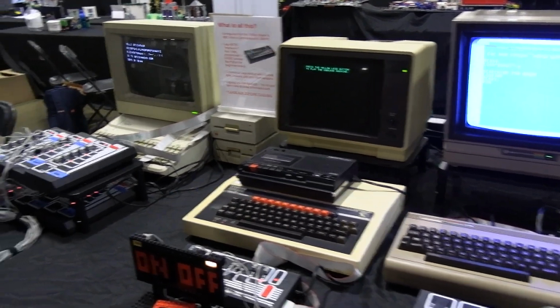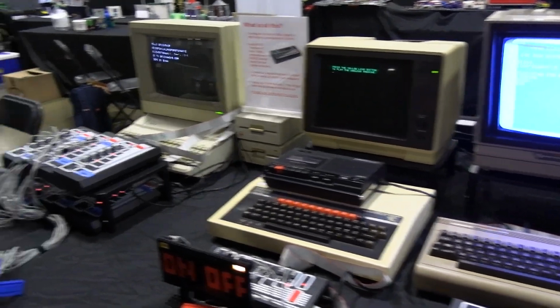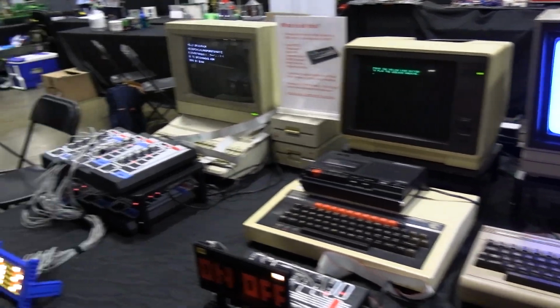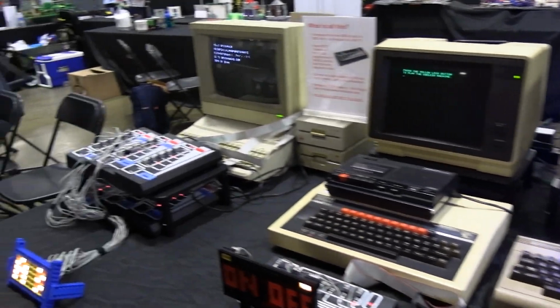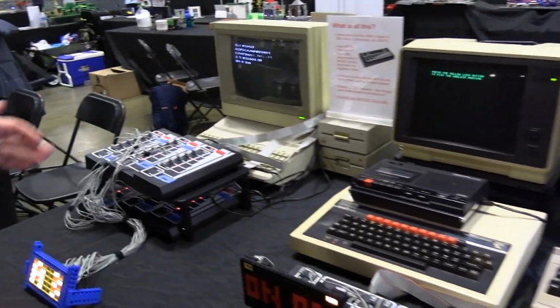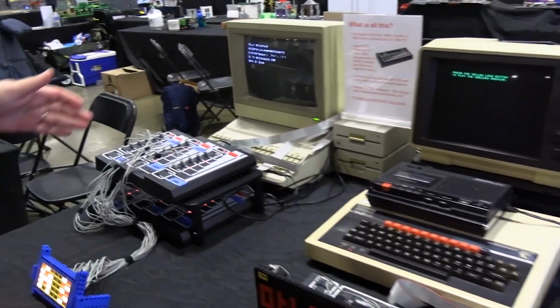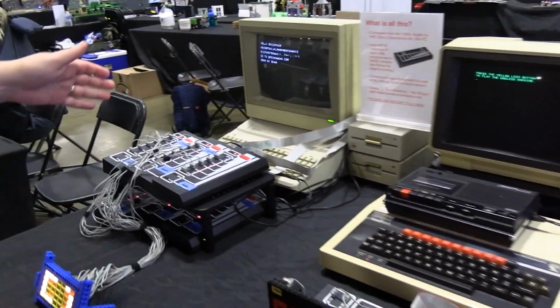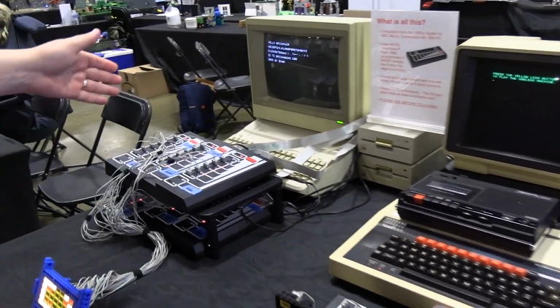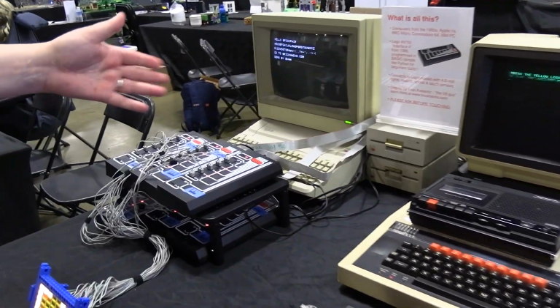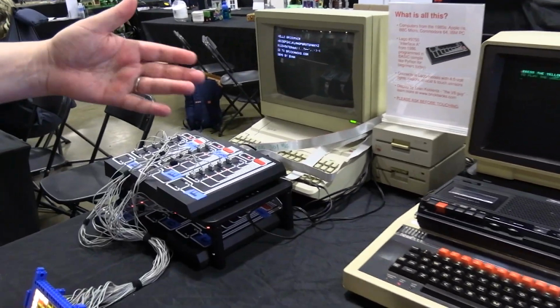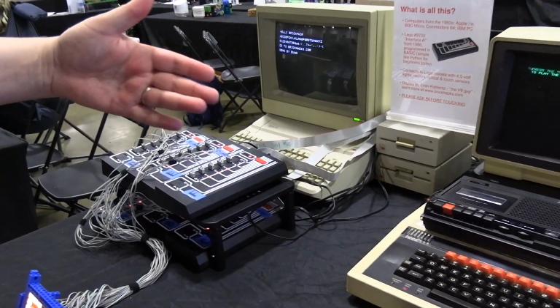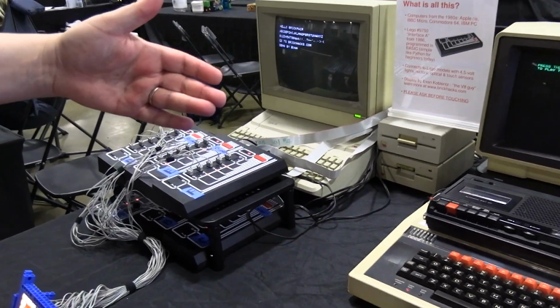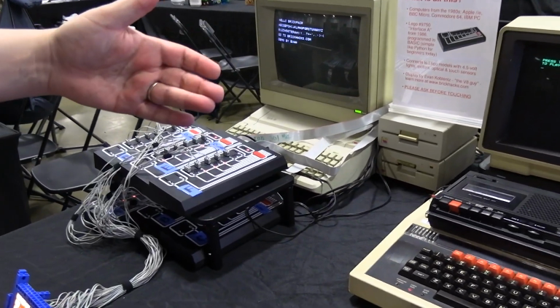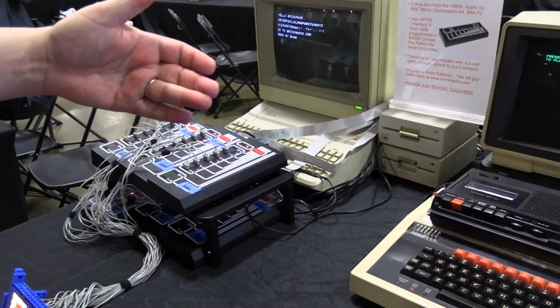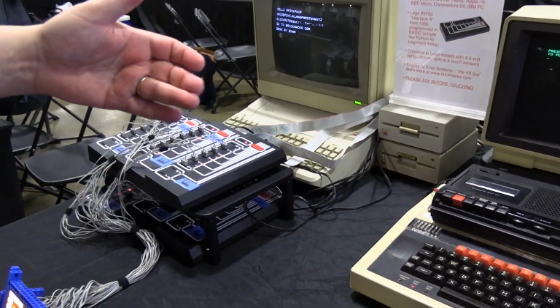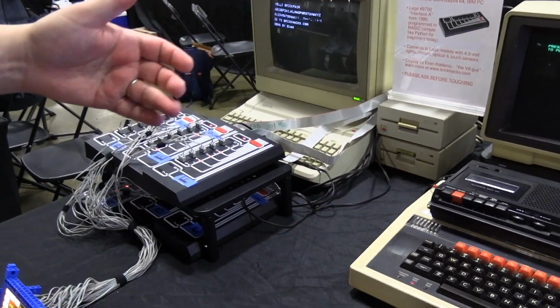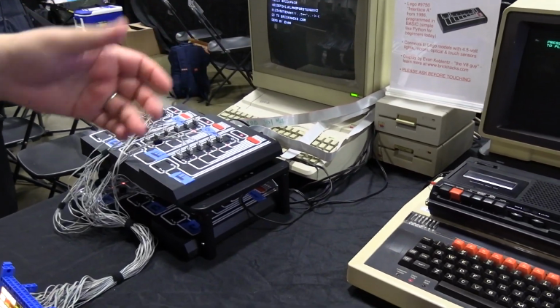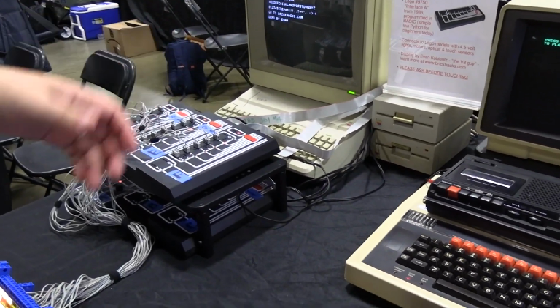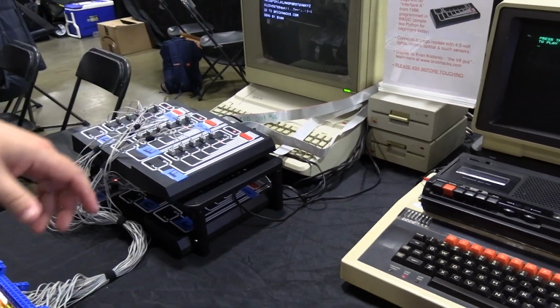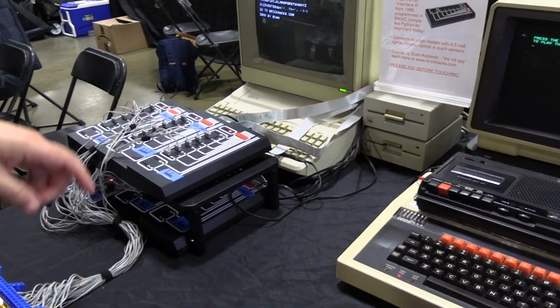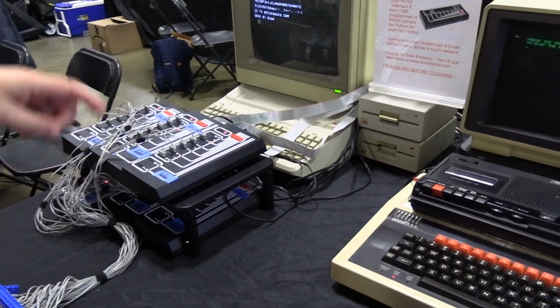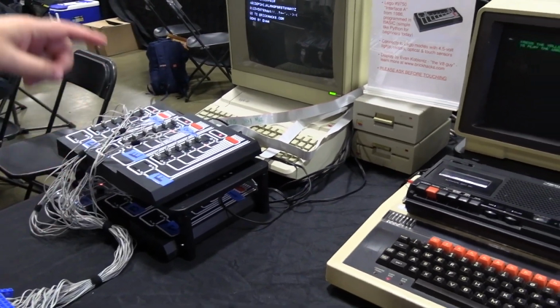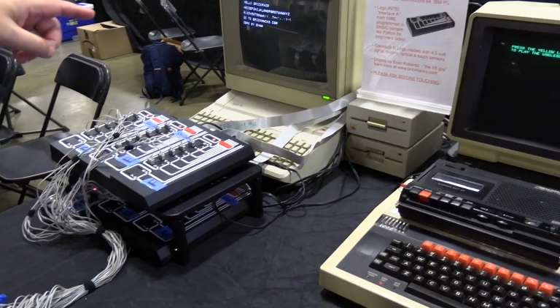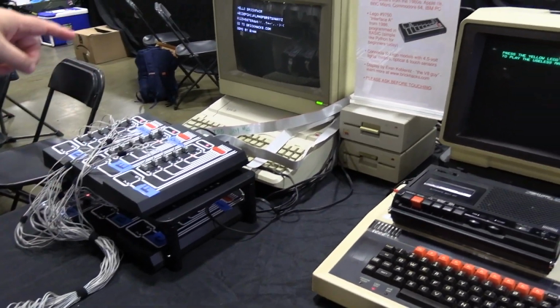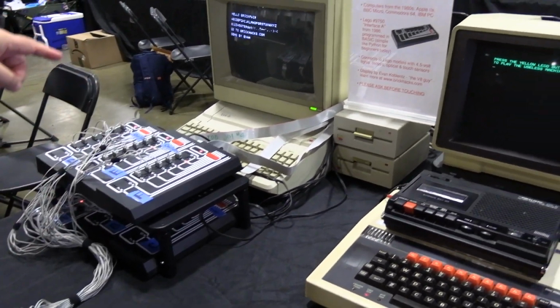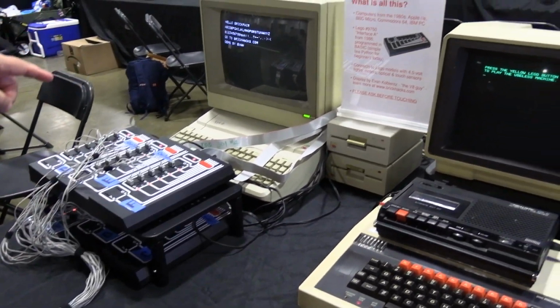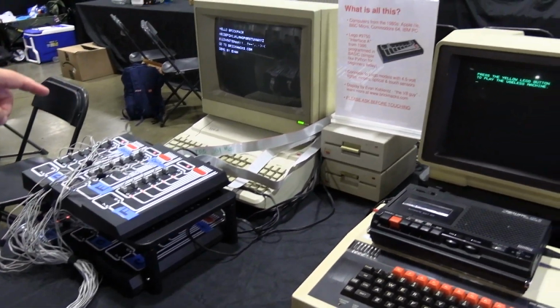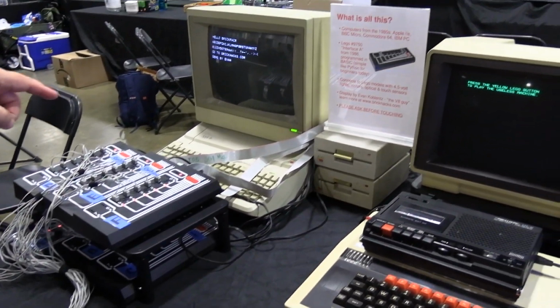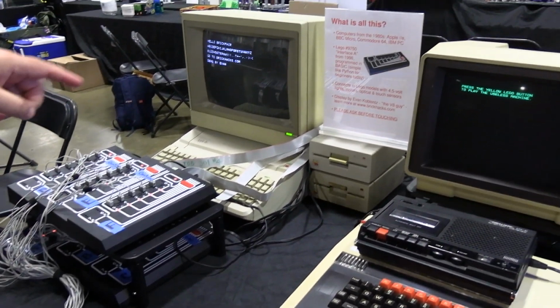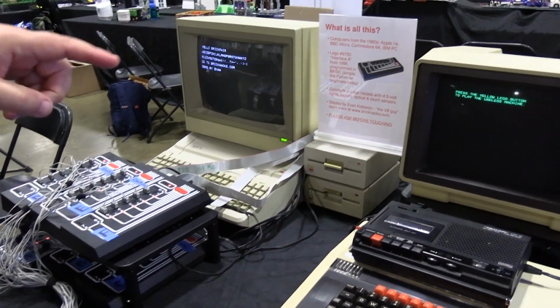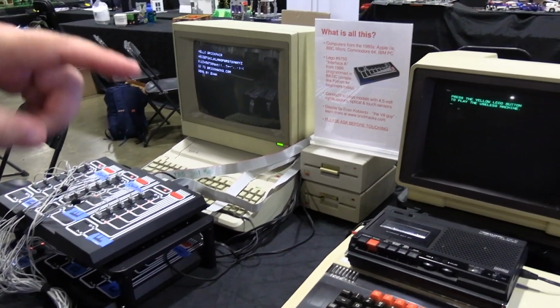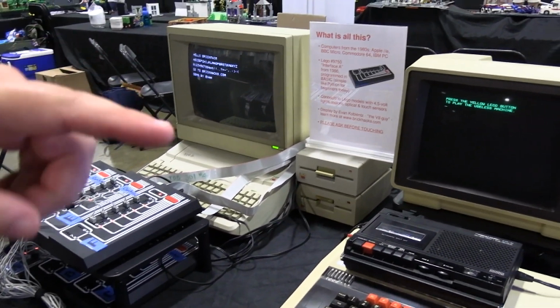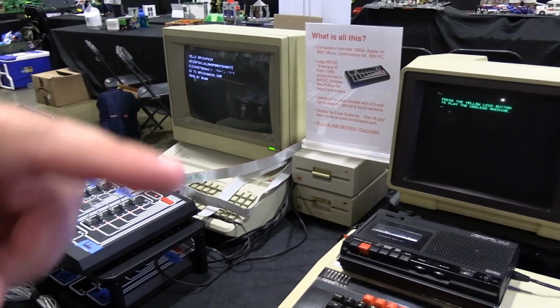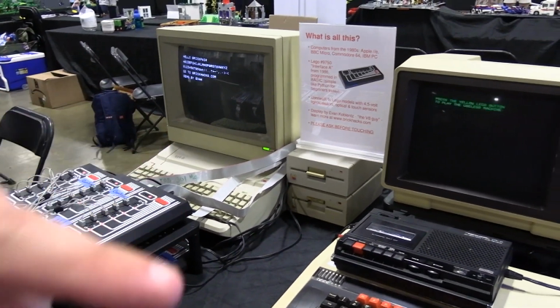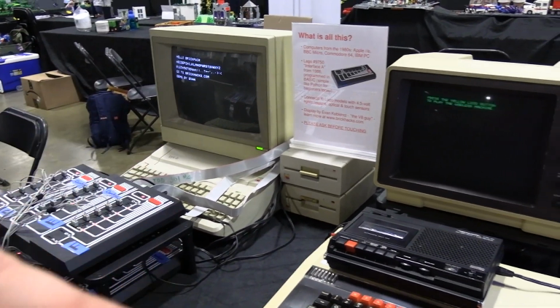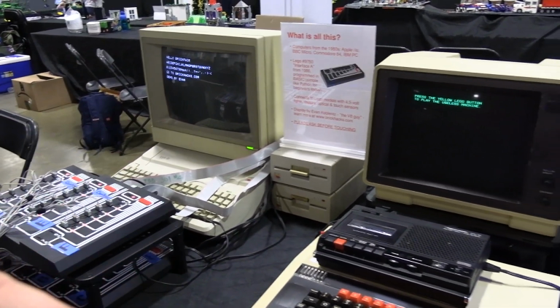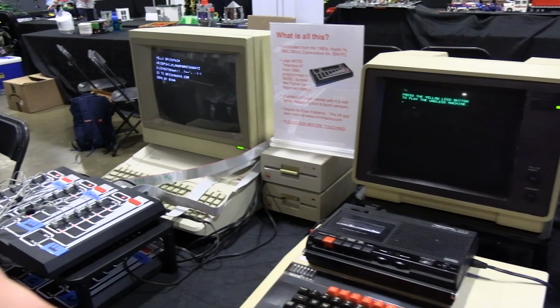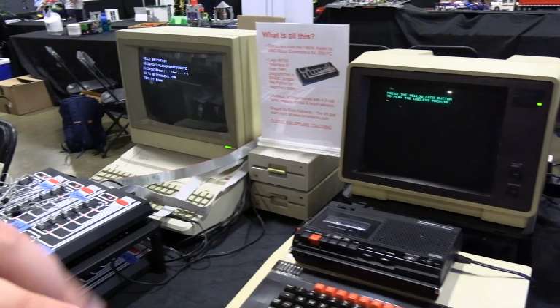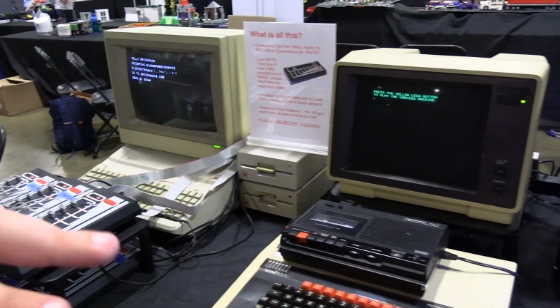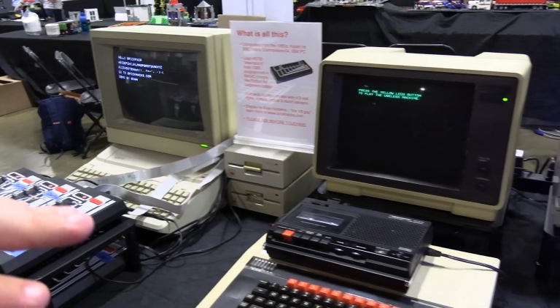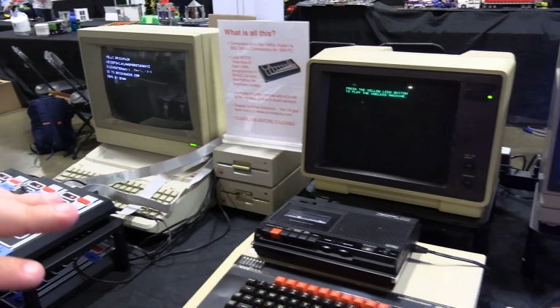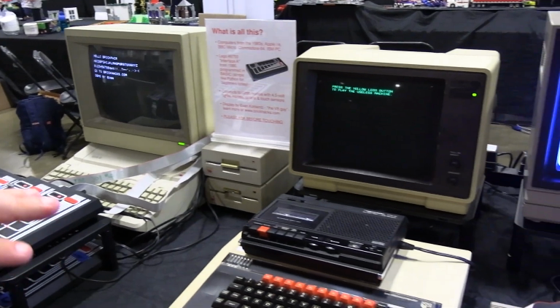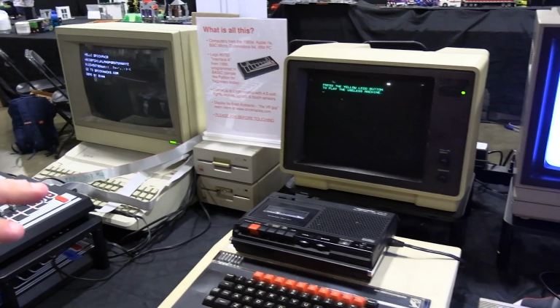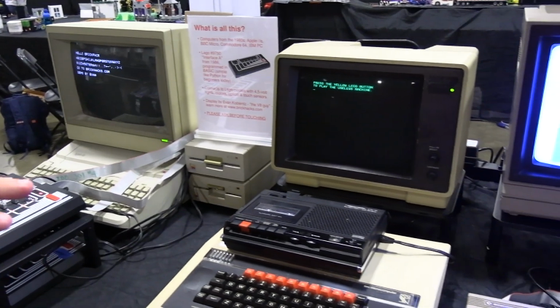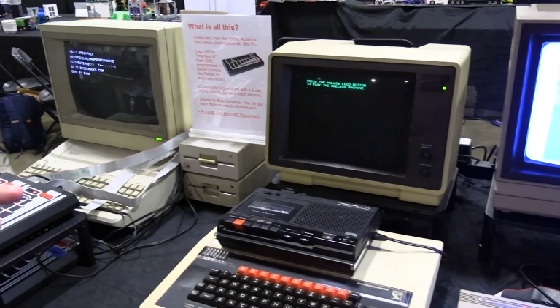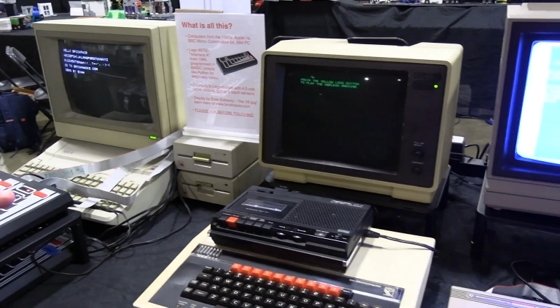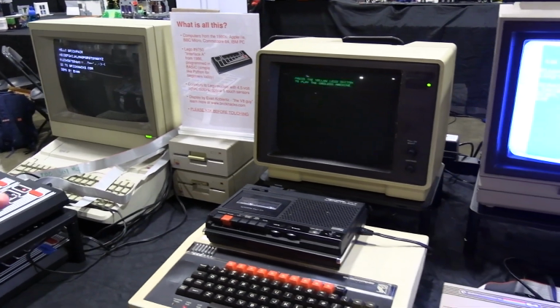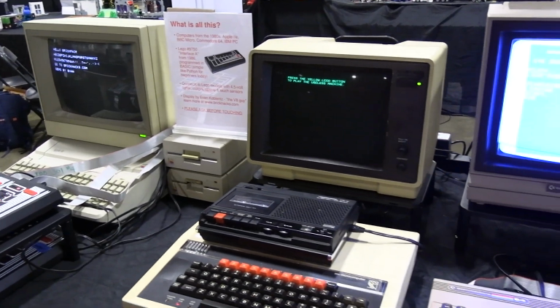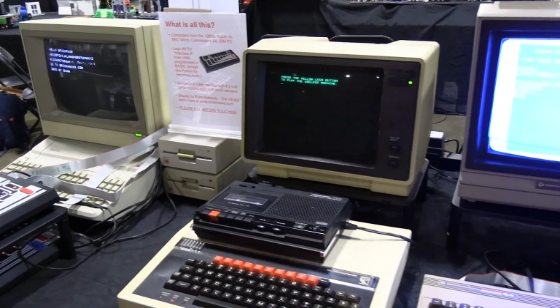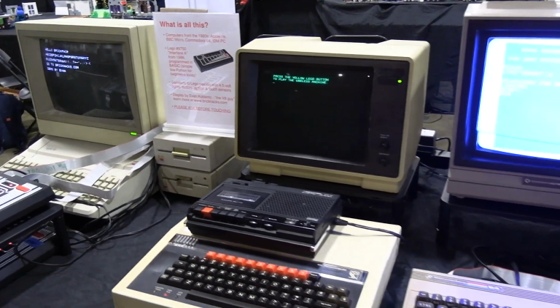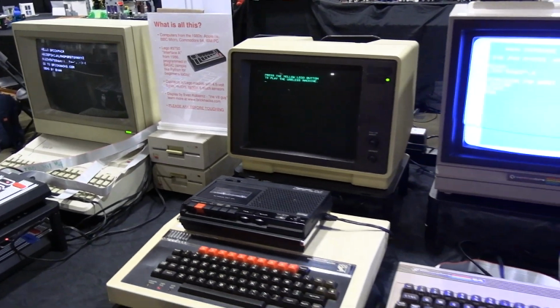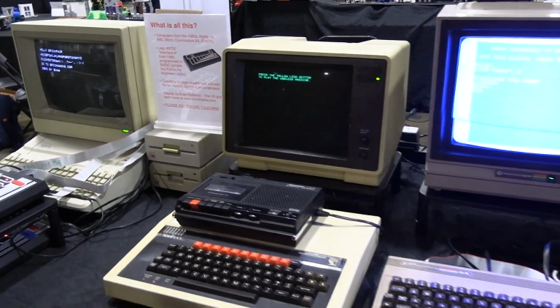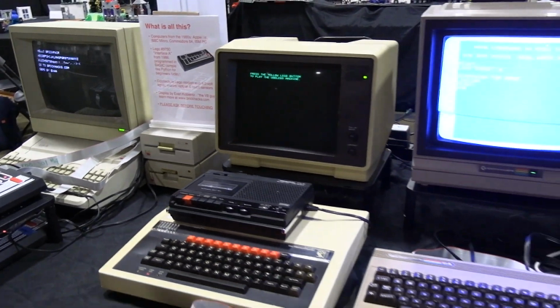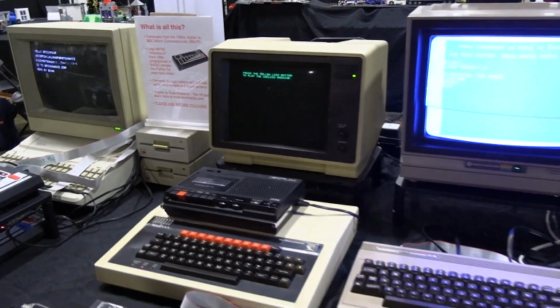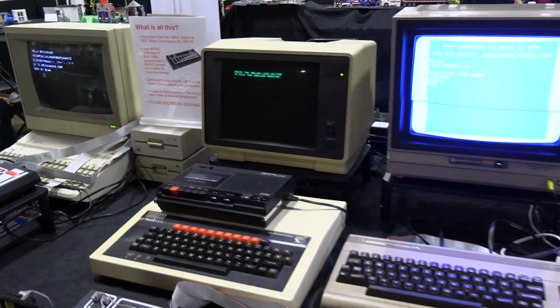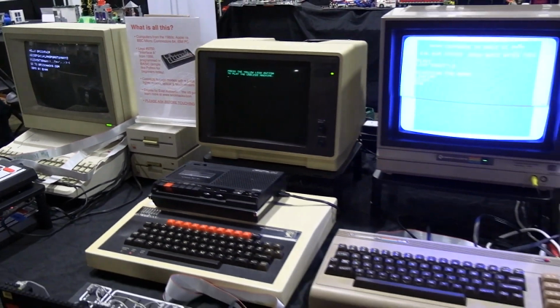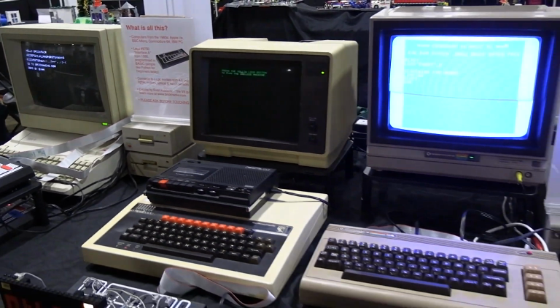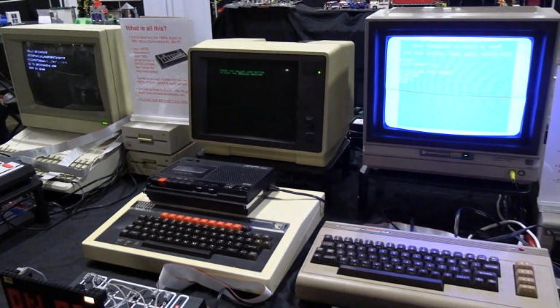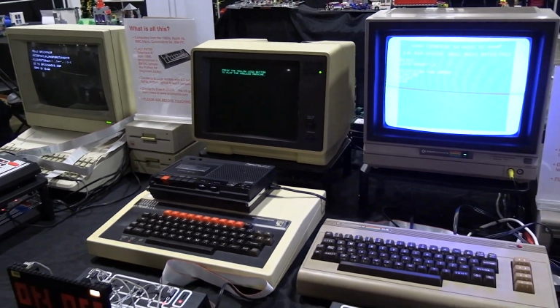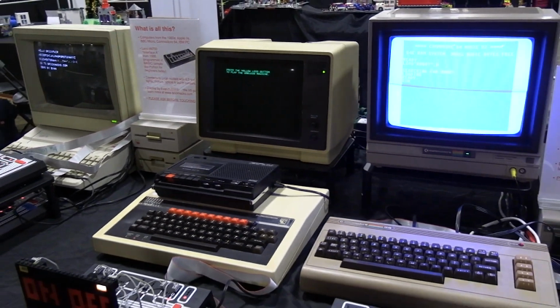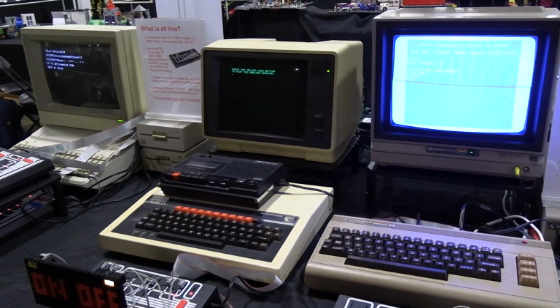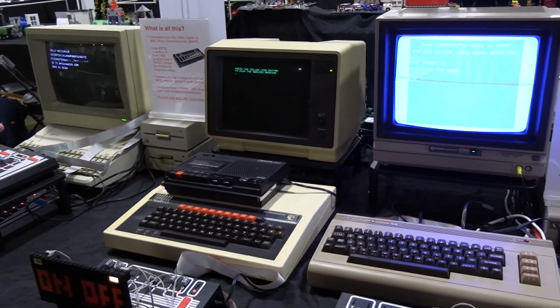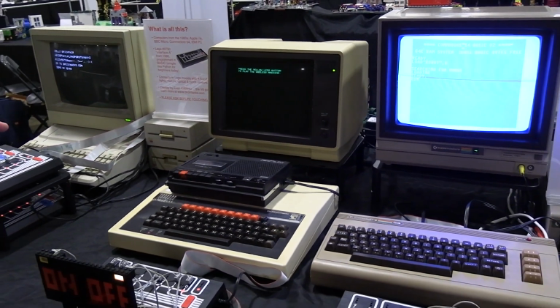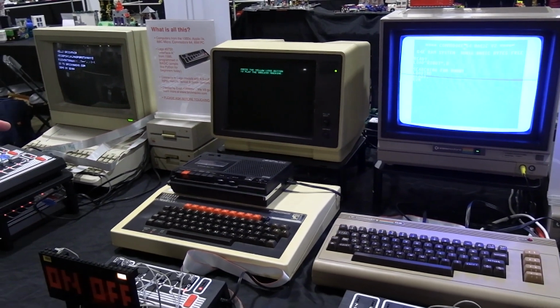None of these computers have hard drives. The first, third, and fourth are running off five-and-a-quarter-inch floppy disks. This one's running off a cassette tape.